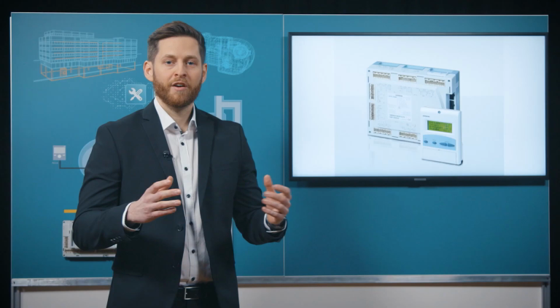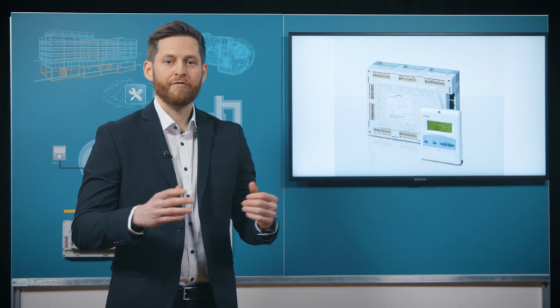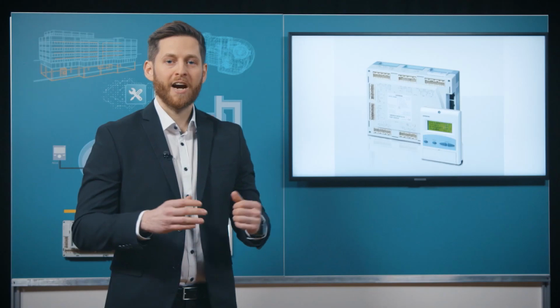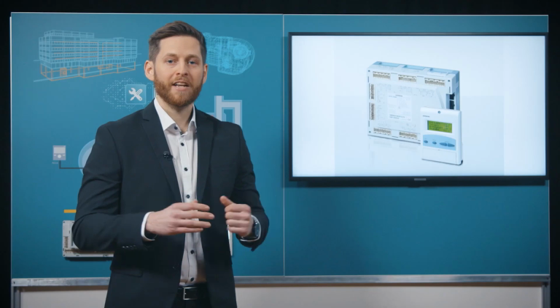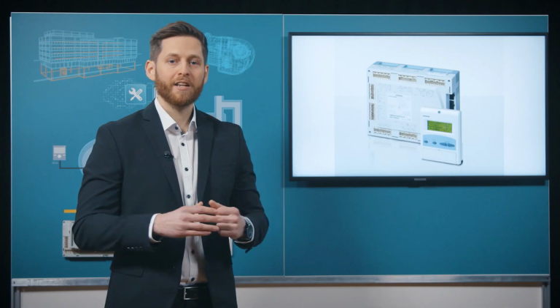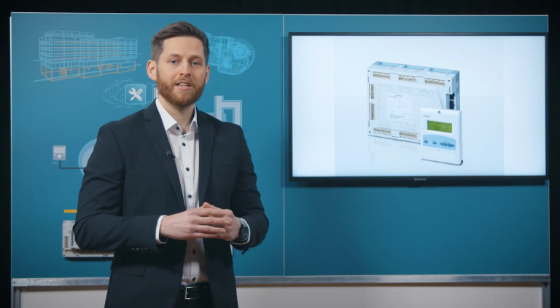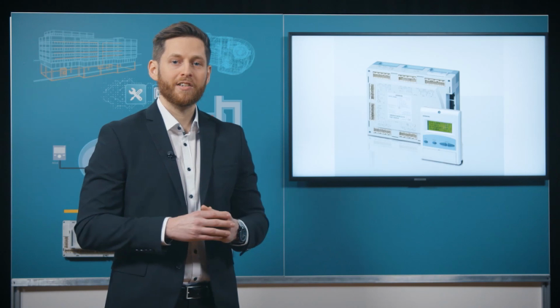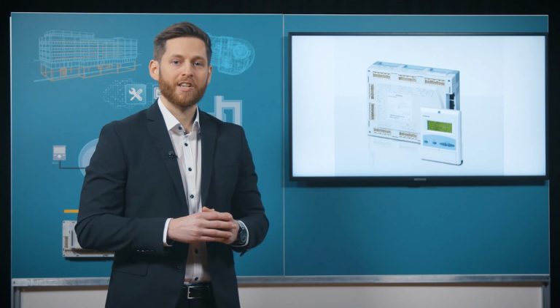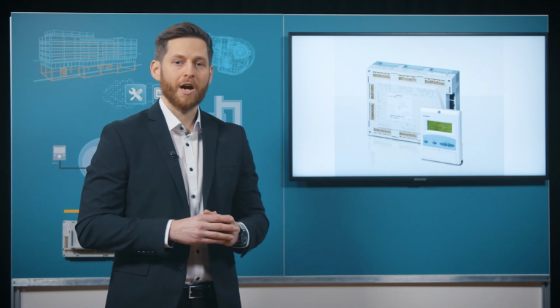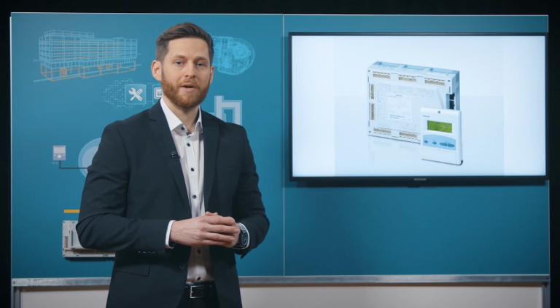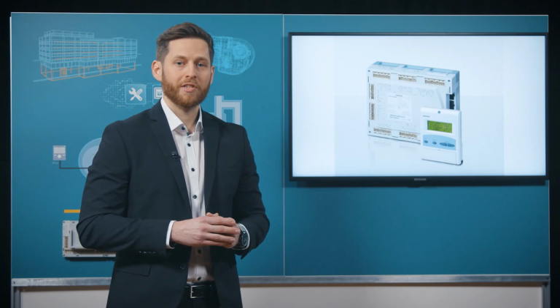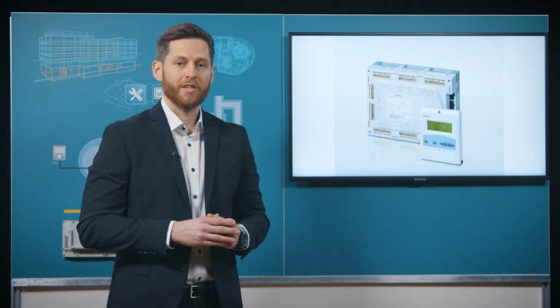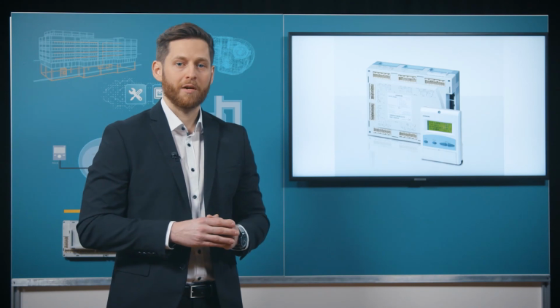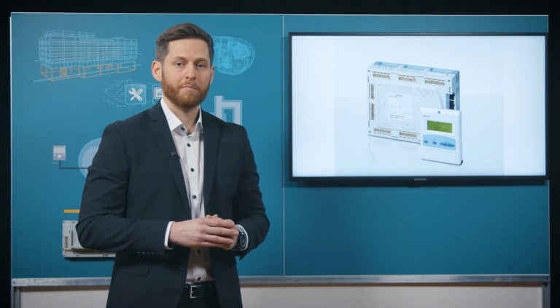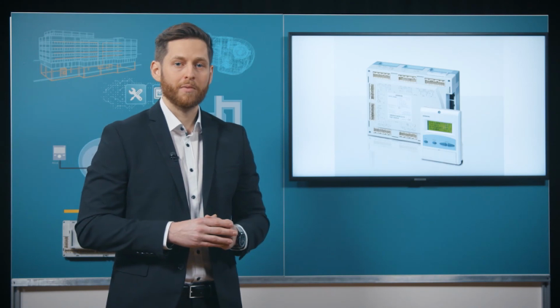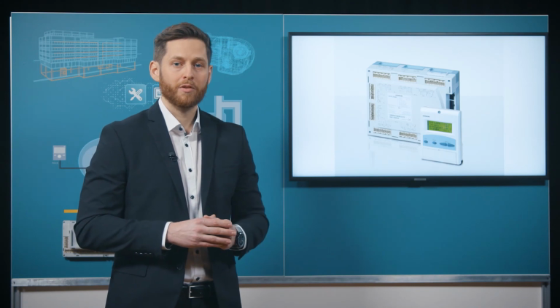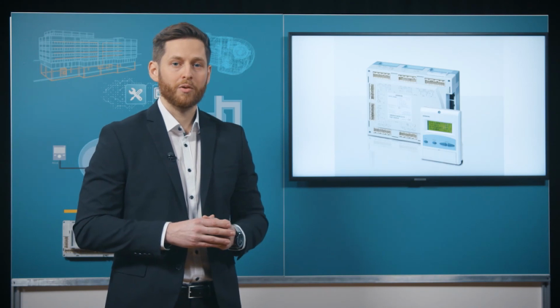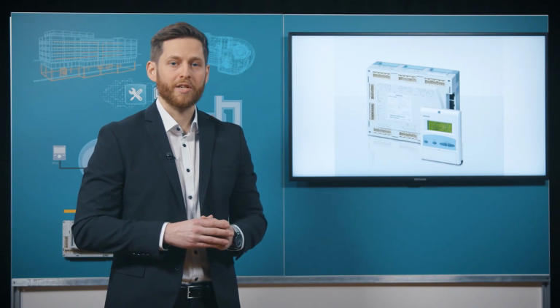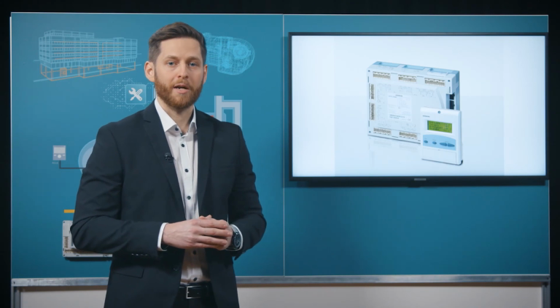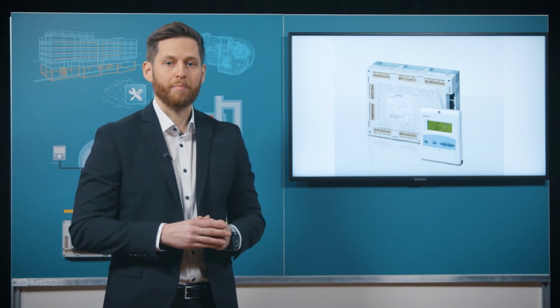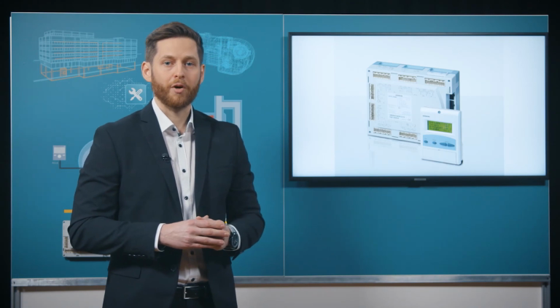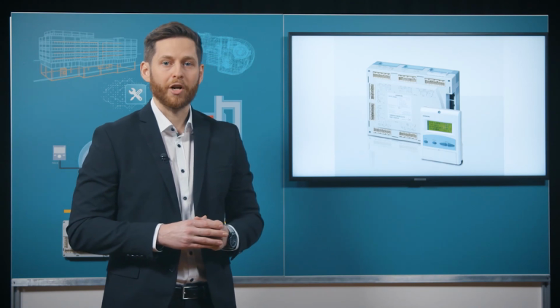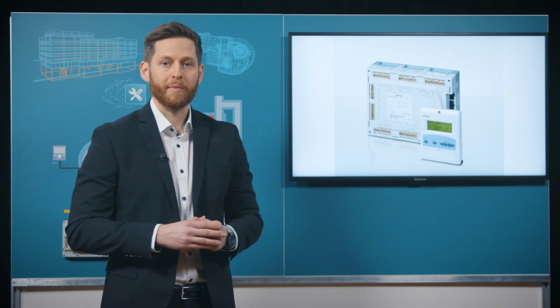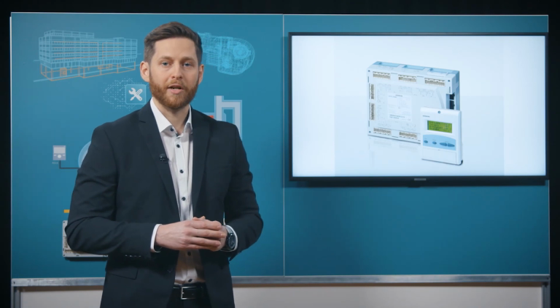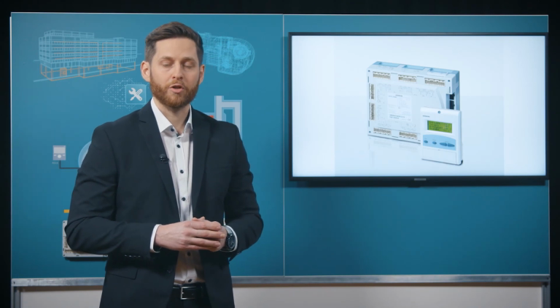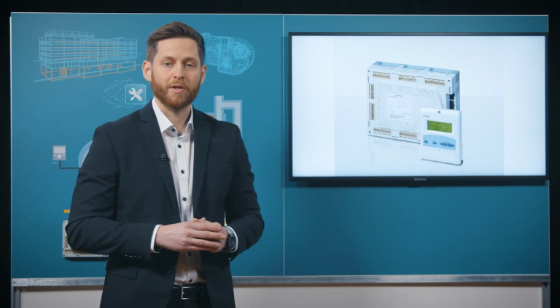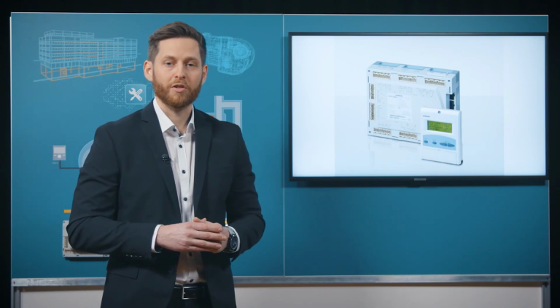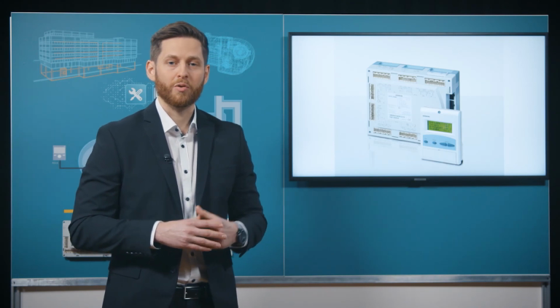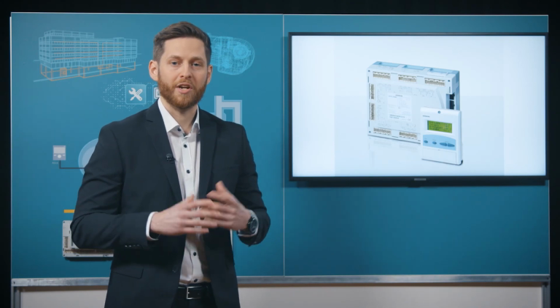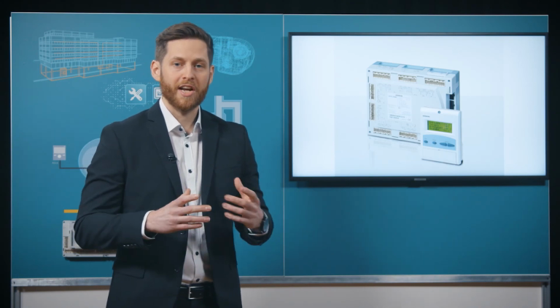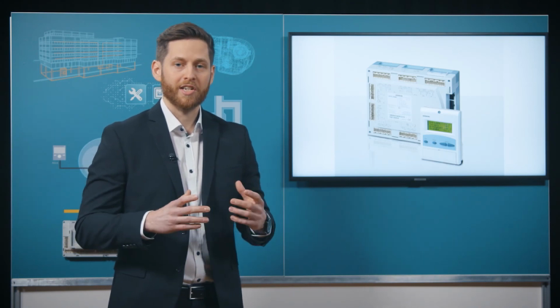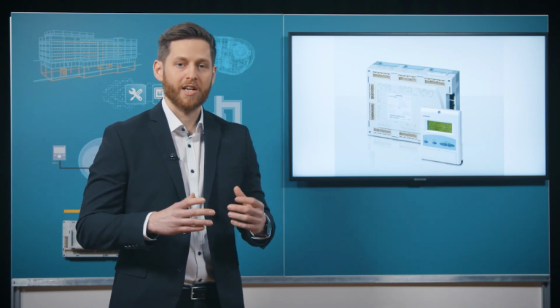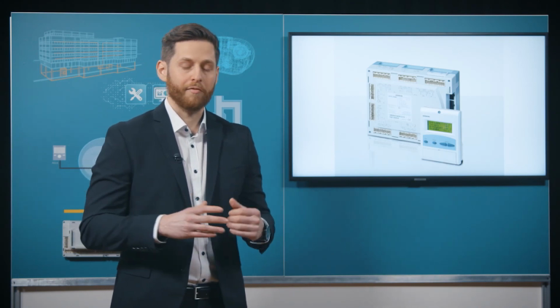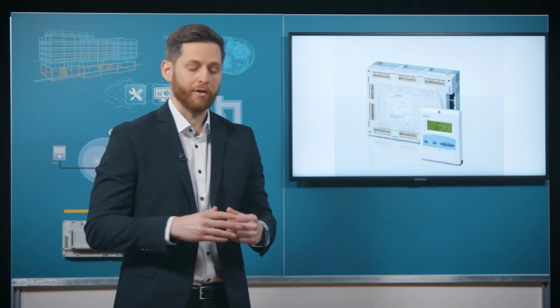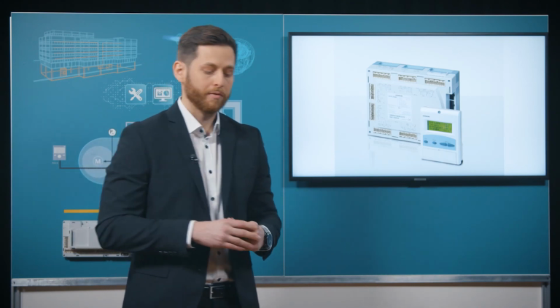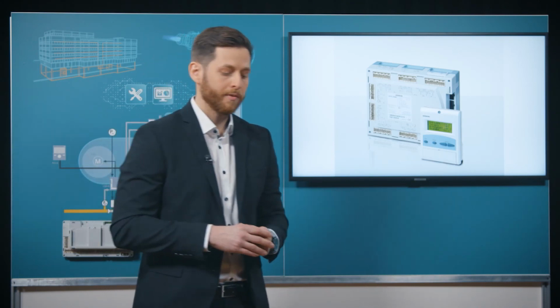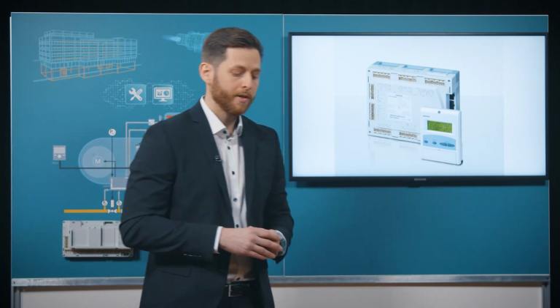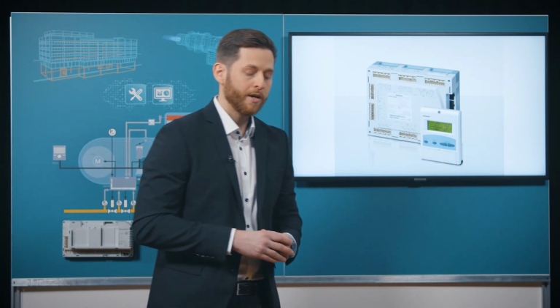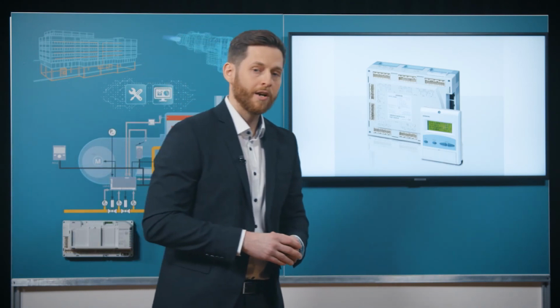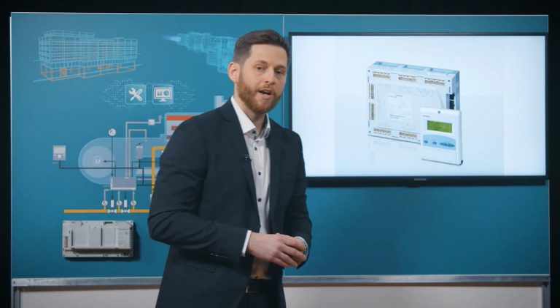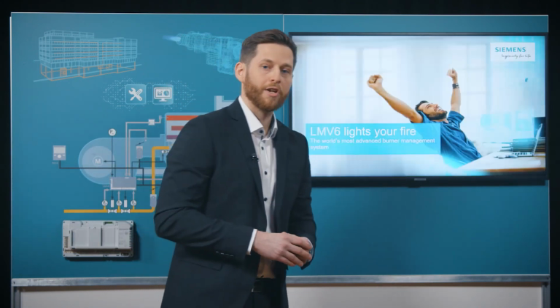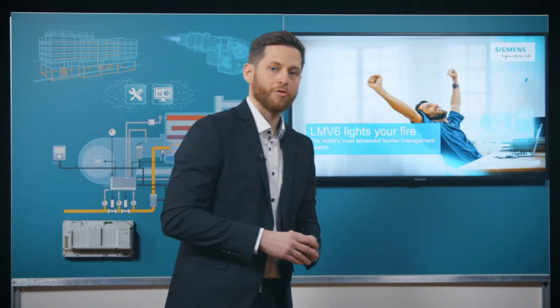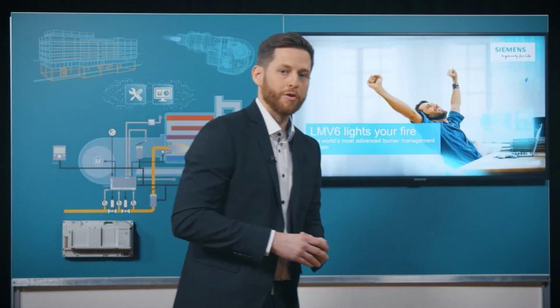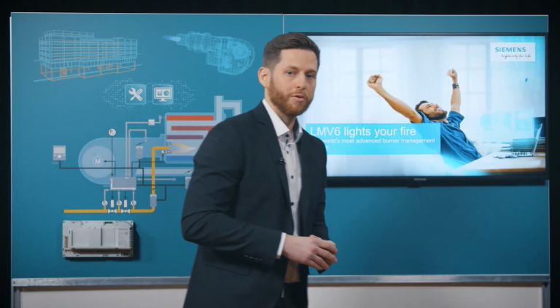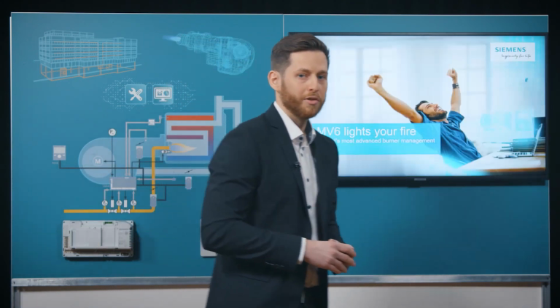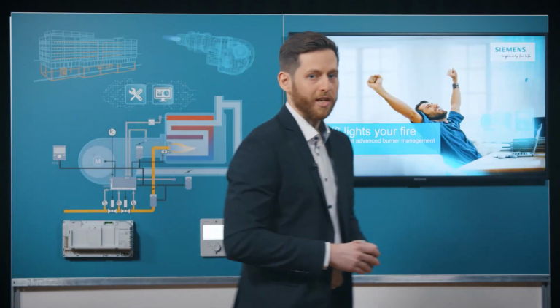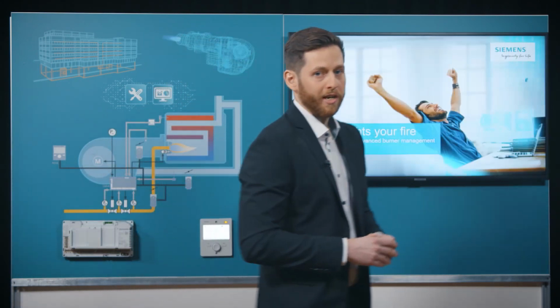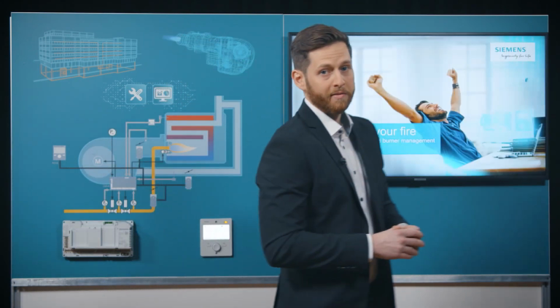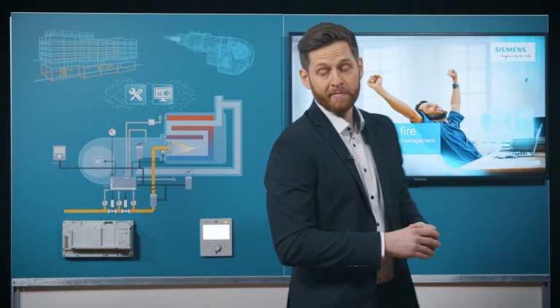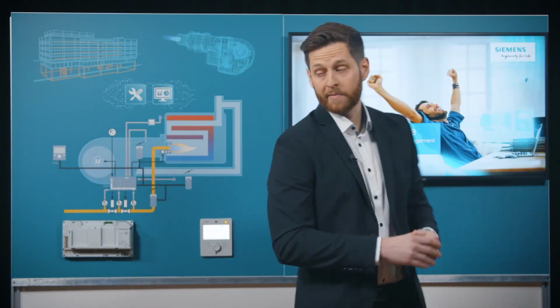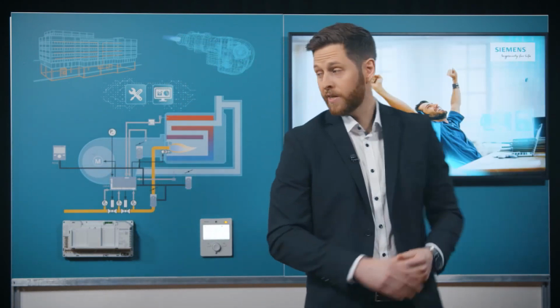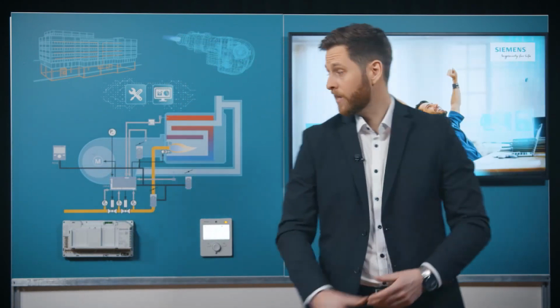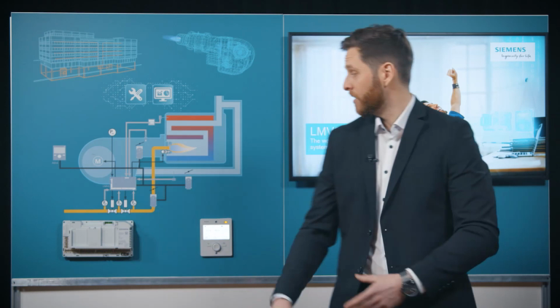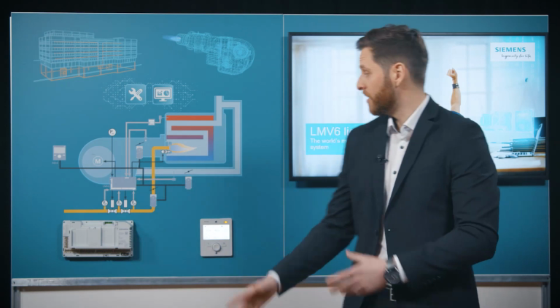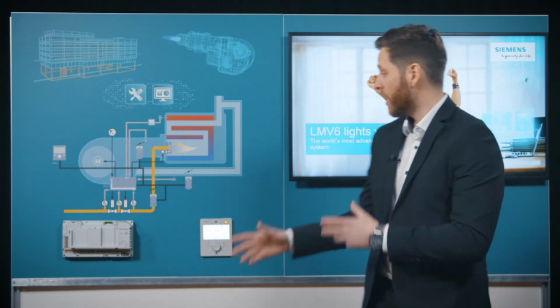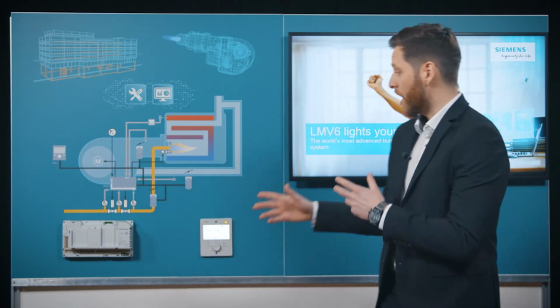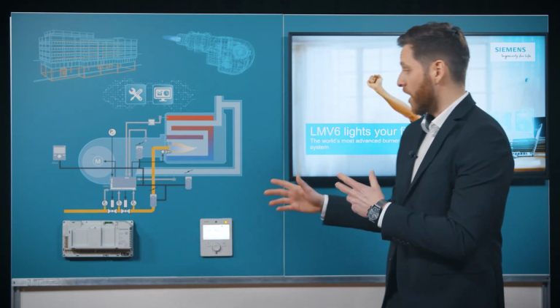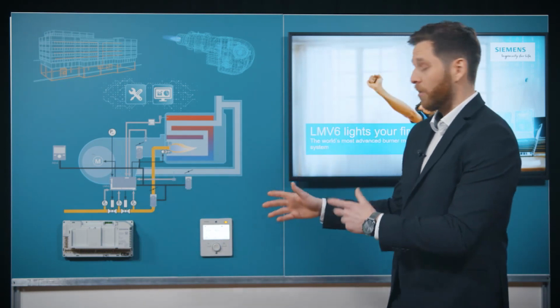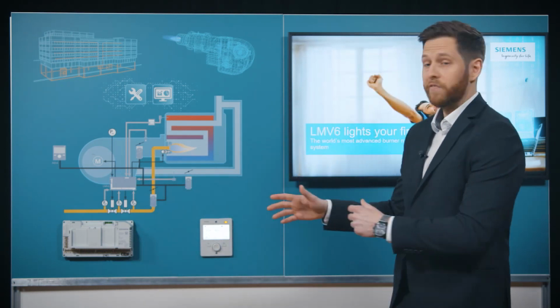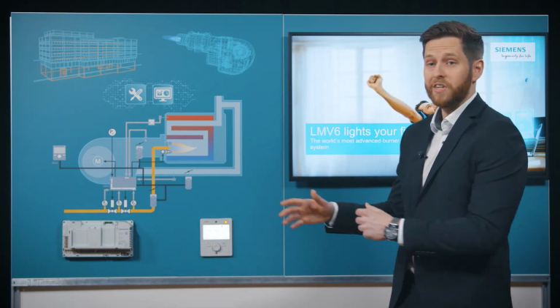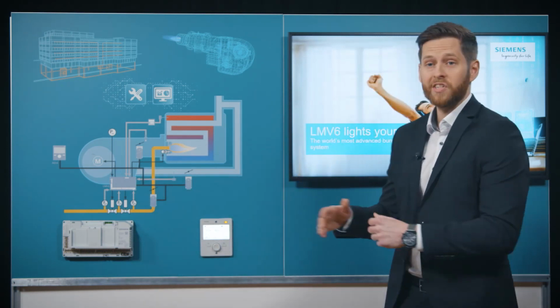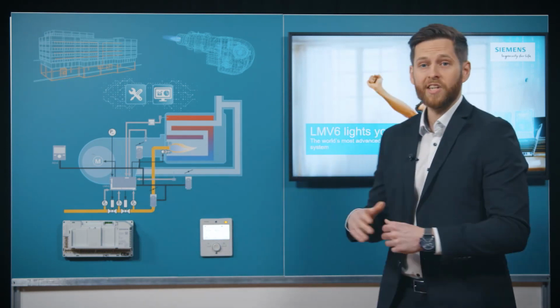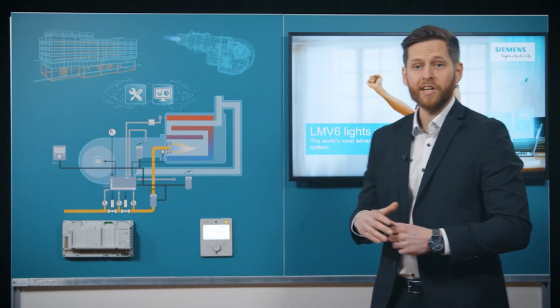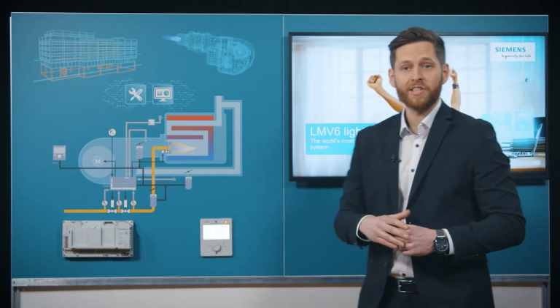The time has come to take burner management to the next level — introducing the LMV6.